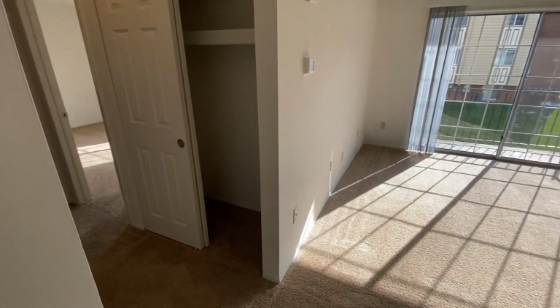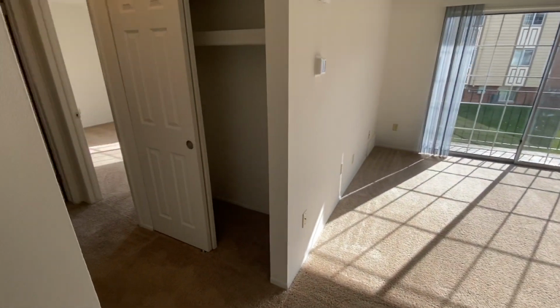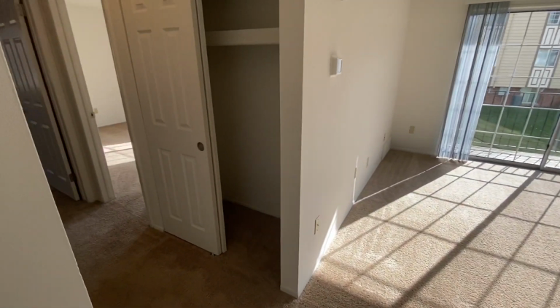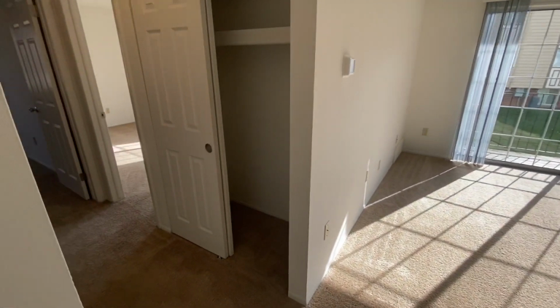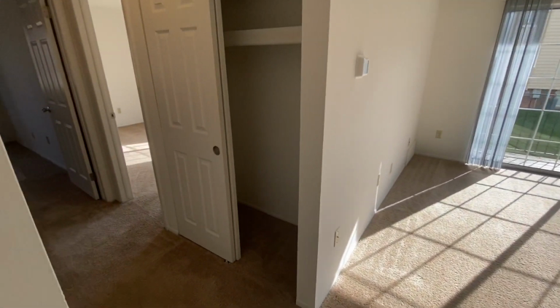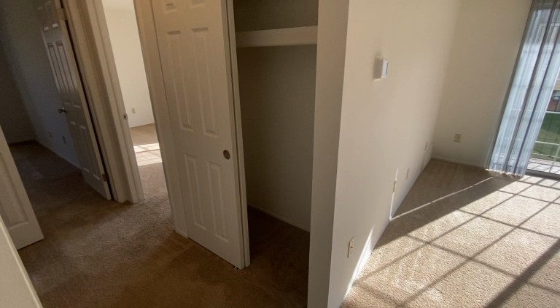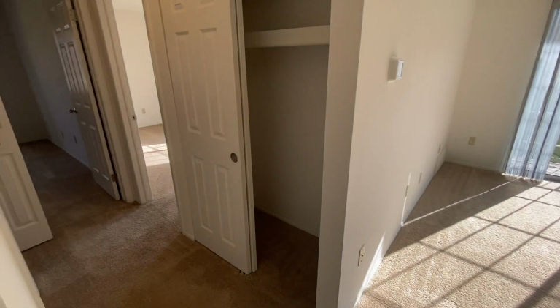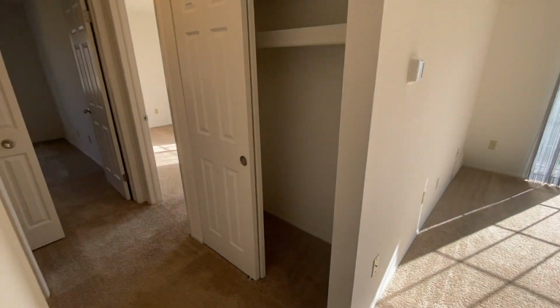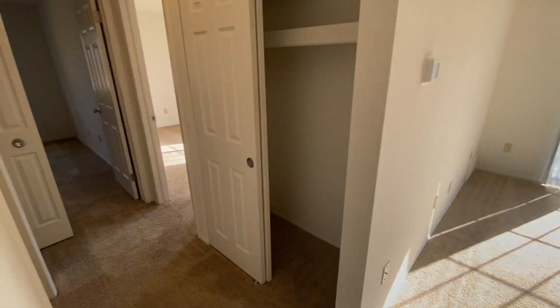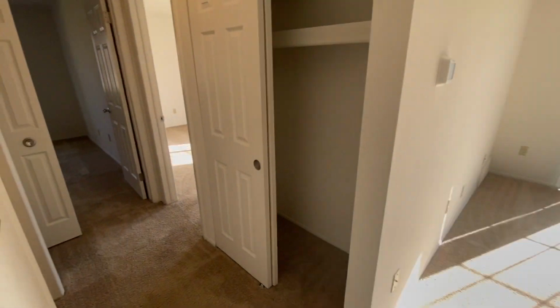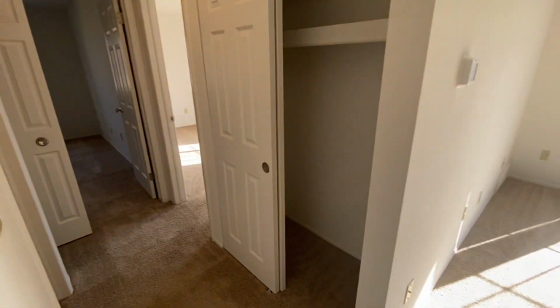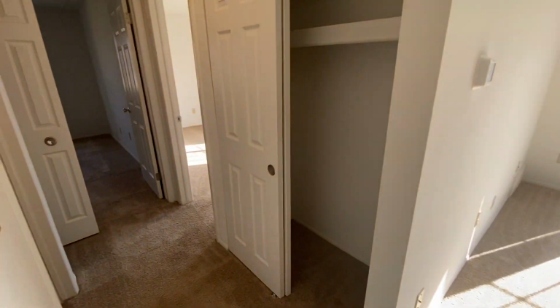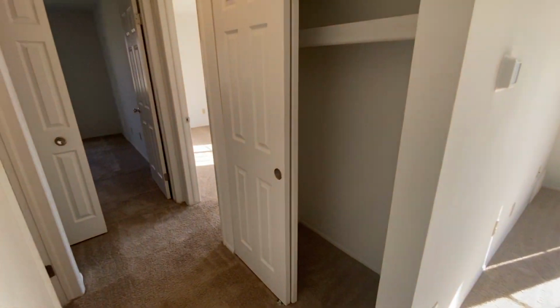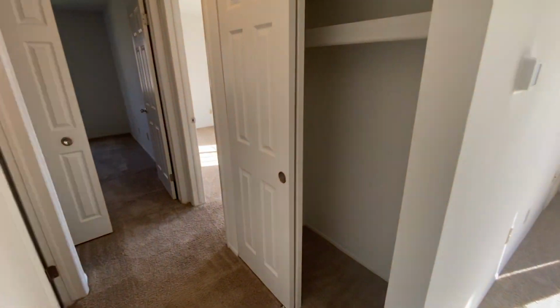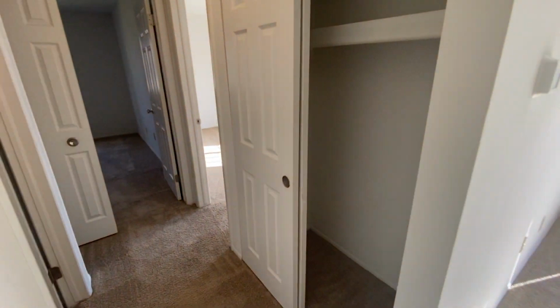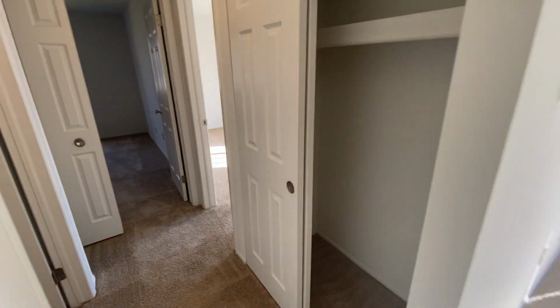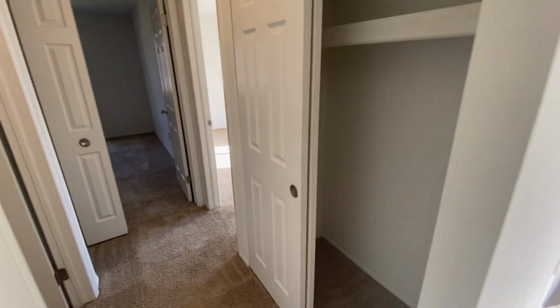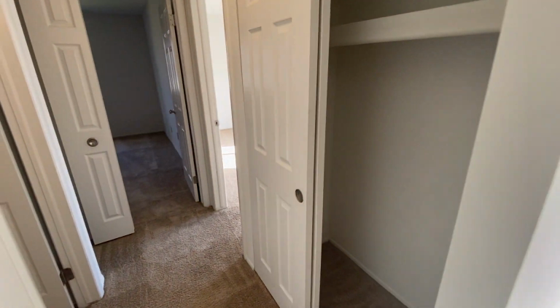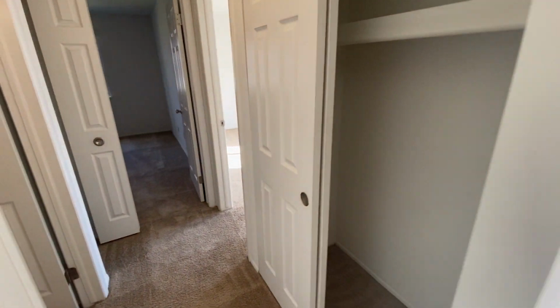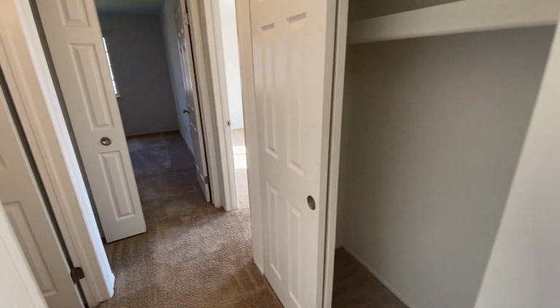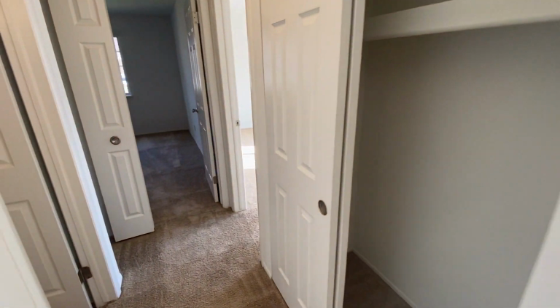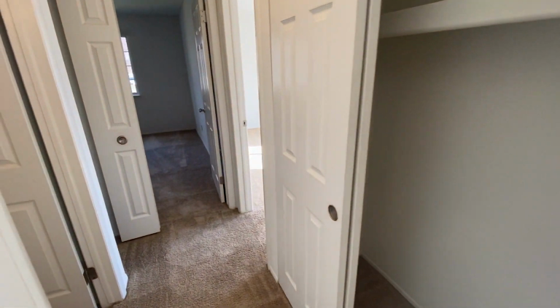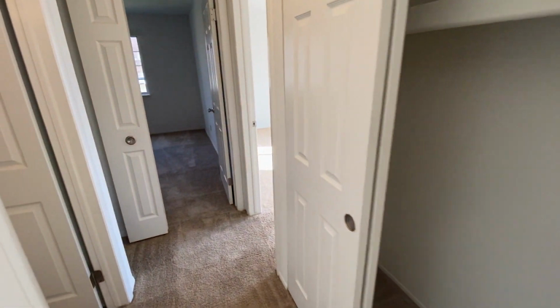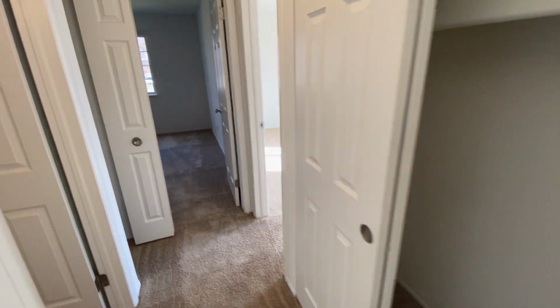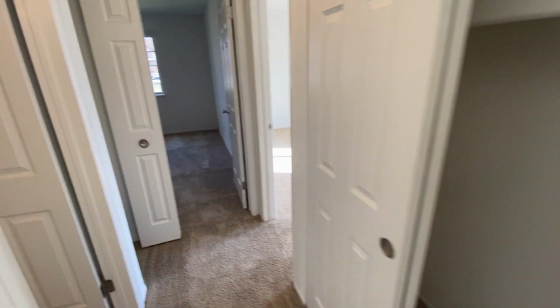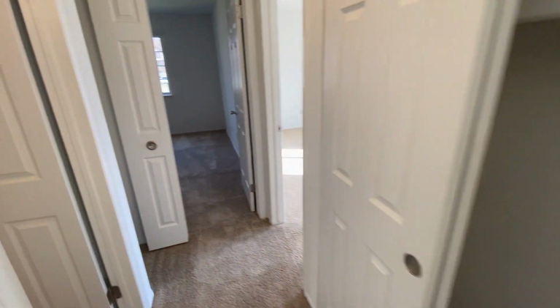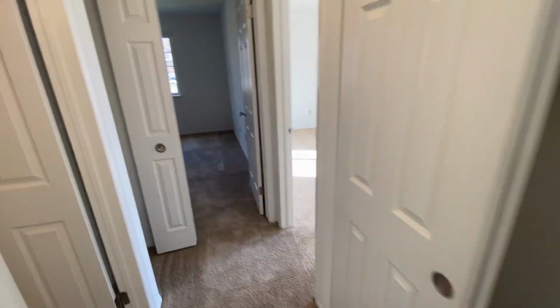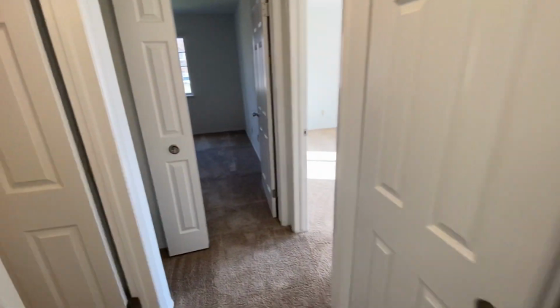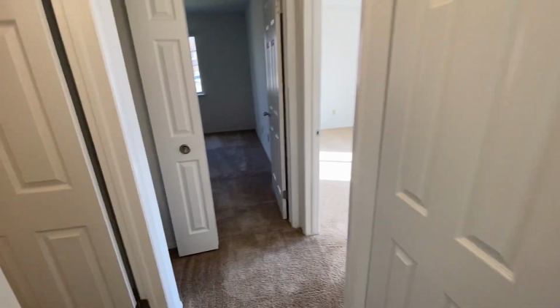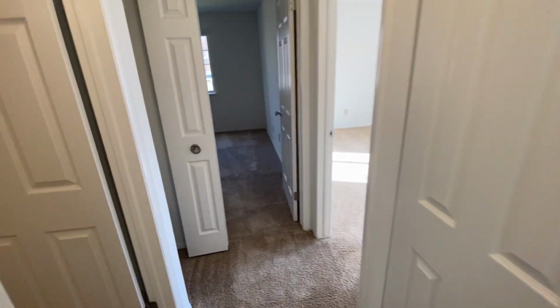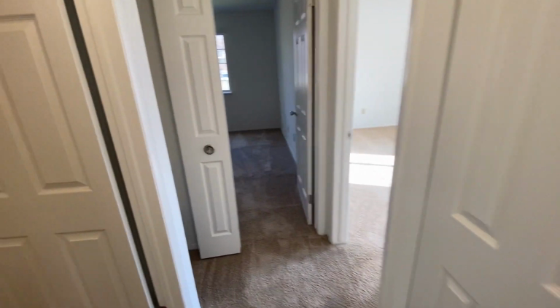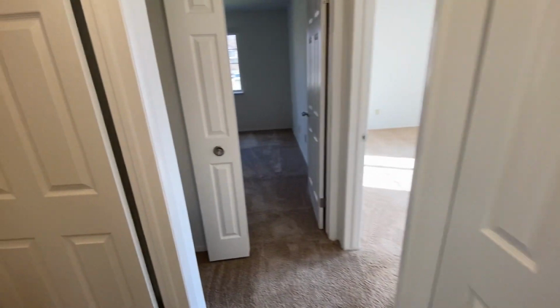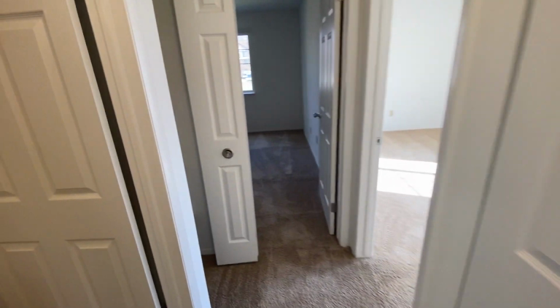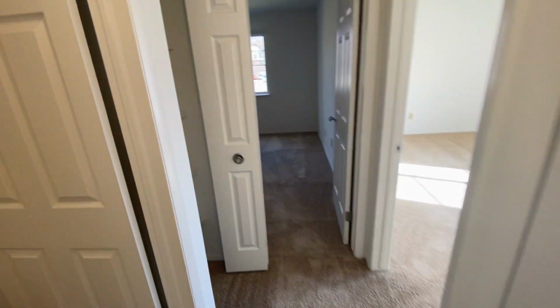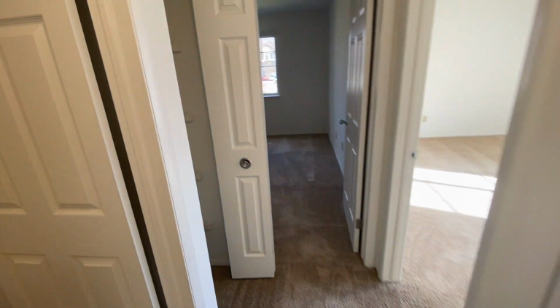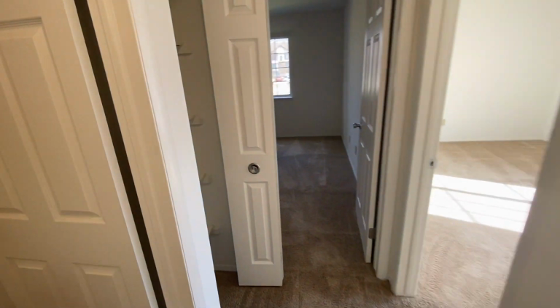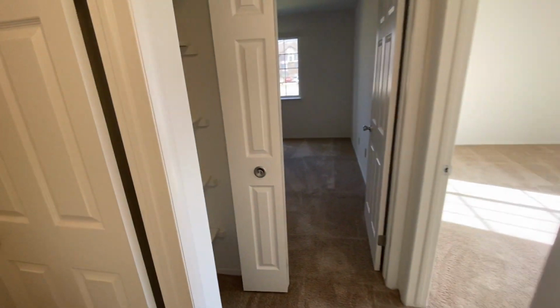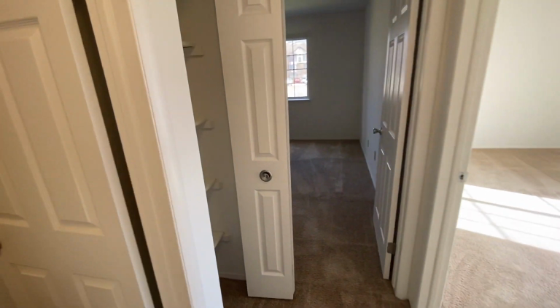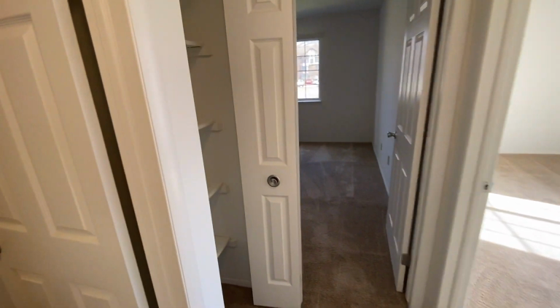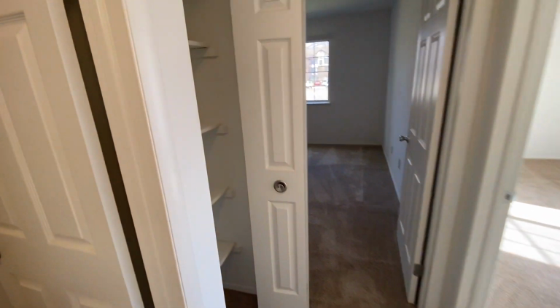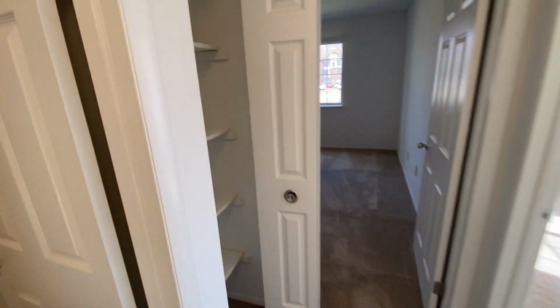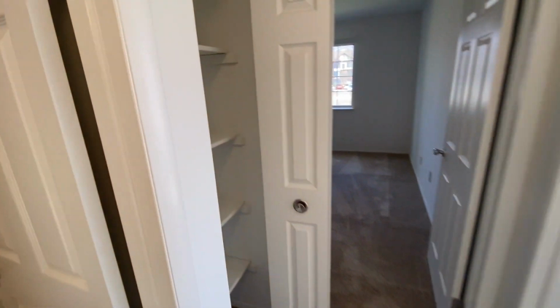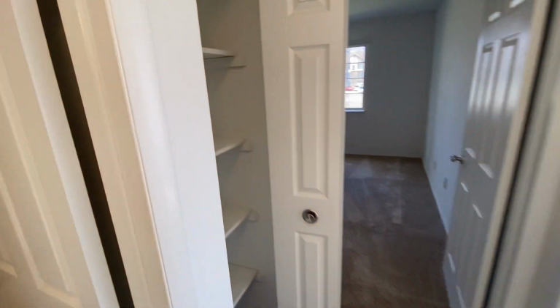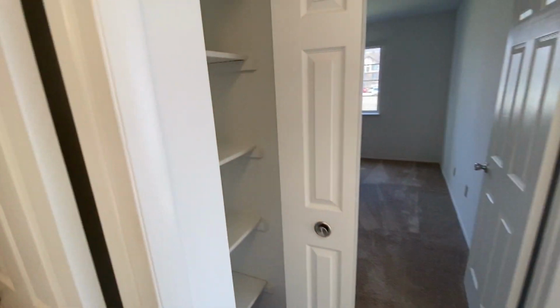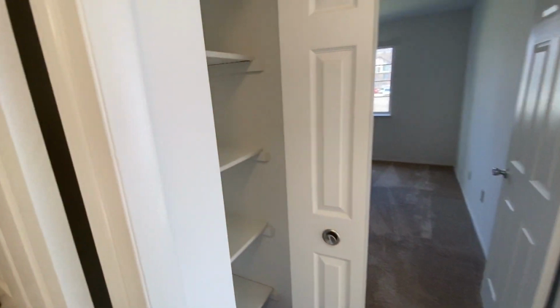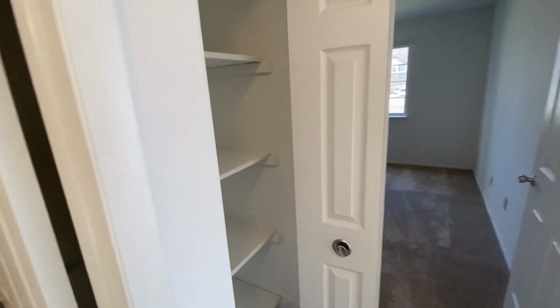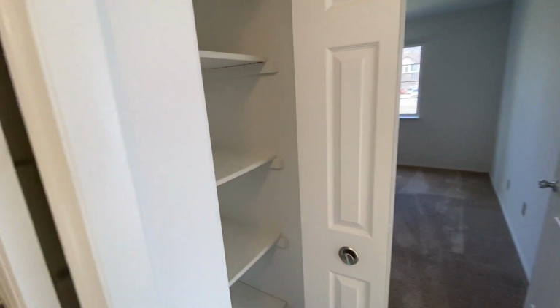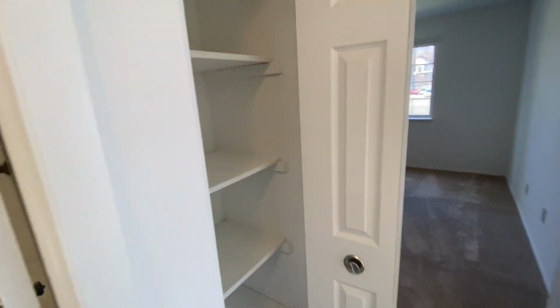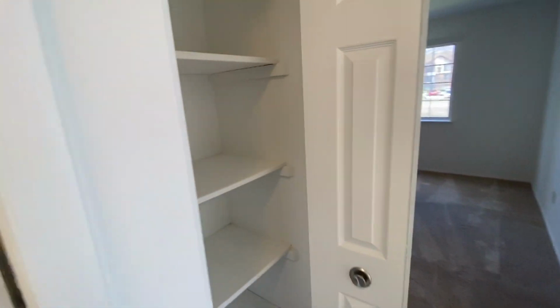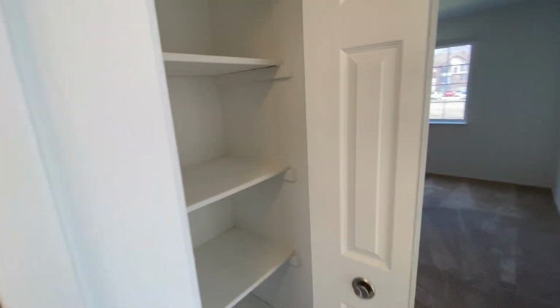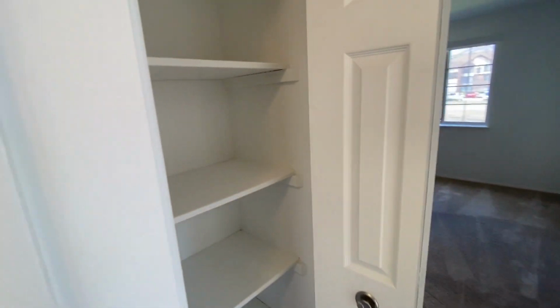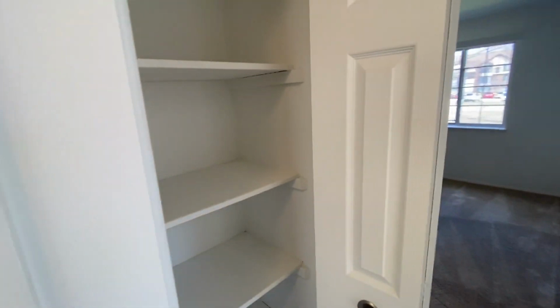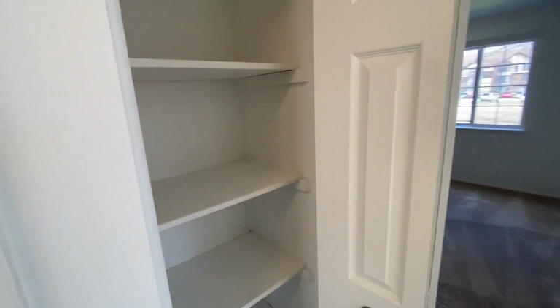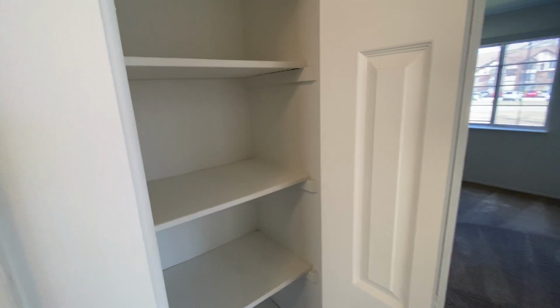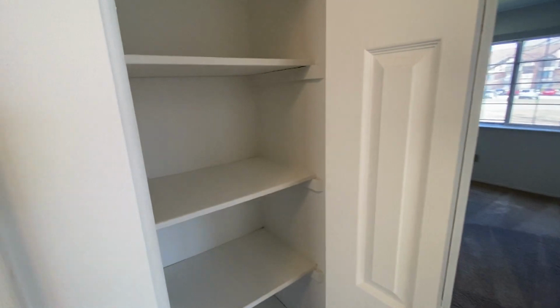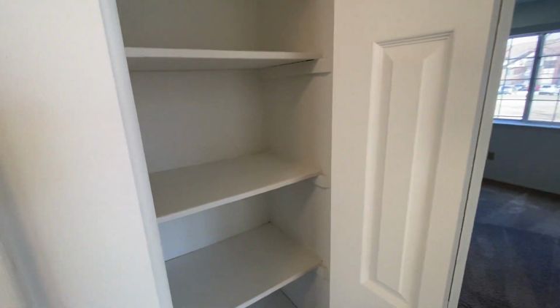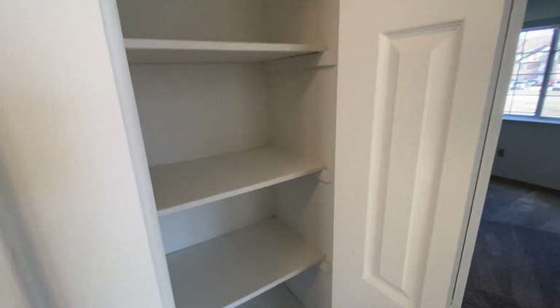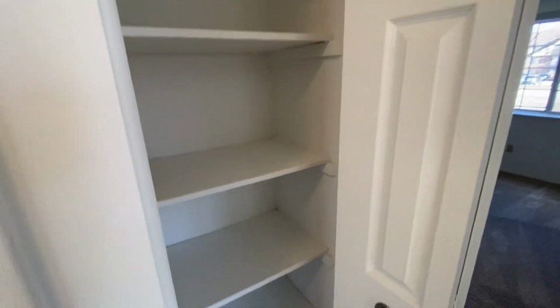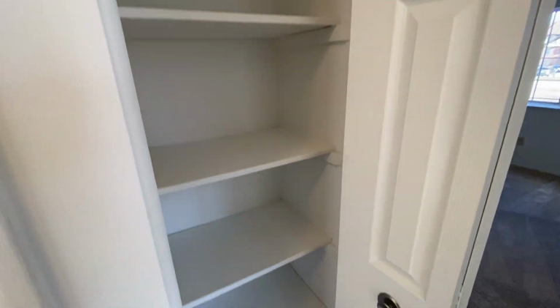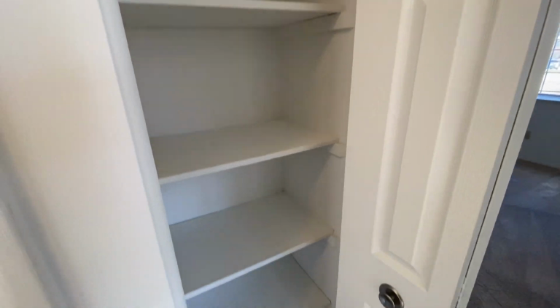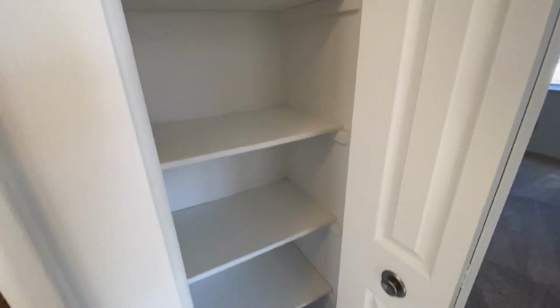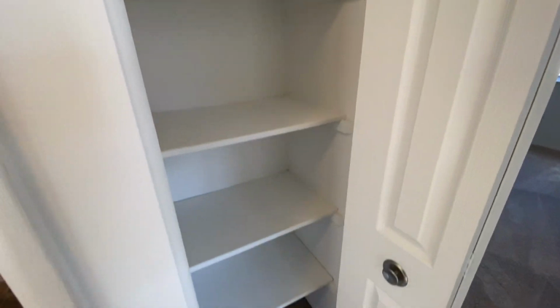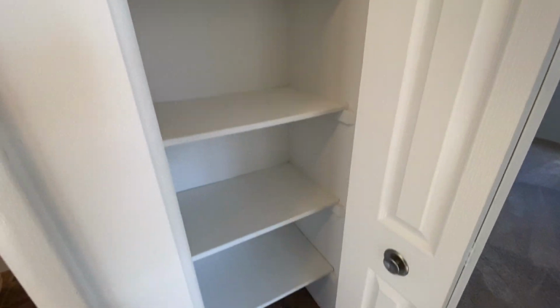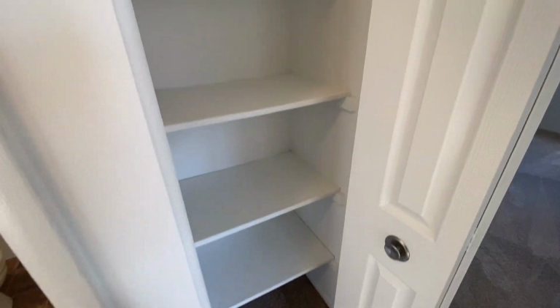Entering the hallway, we have a storage closet on the right. We have a linen closet on the left with some built-in shelving.